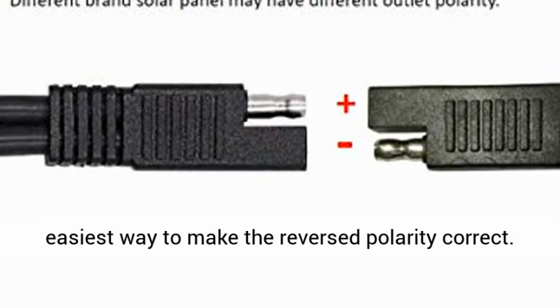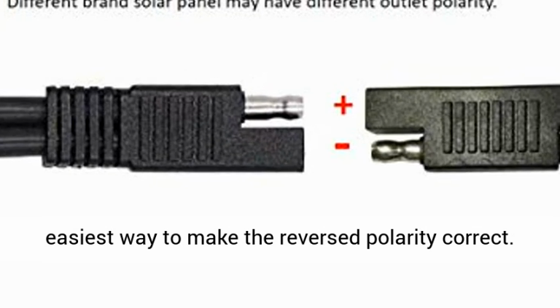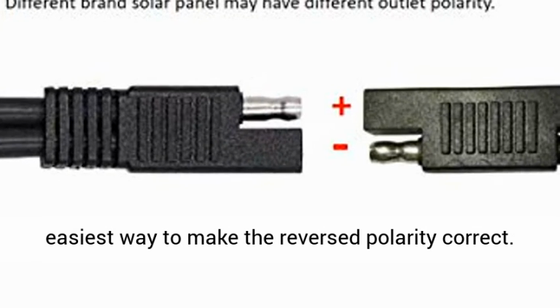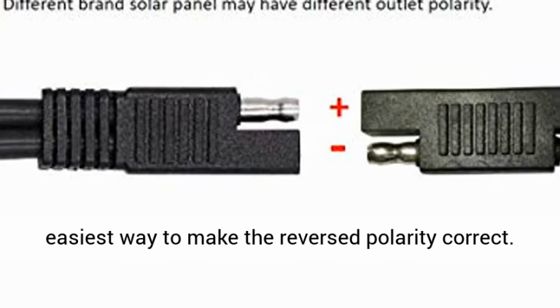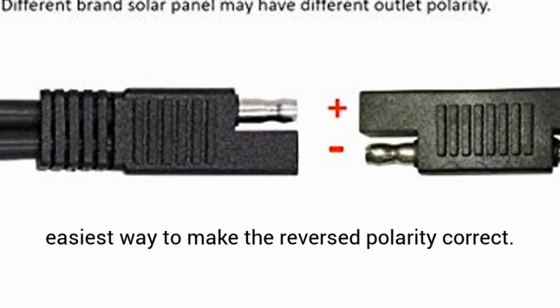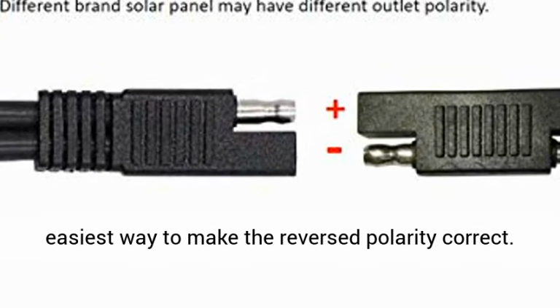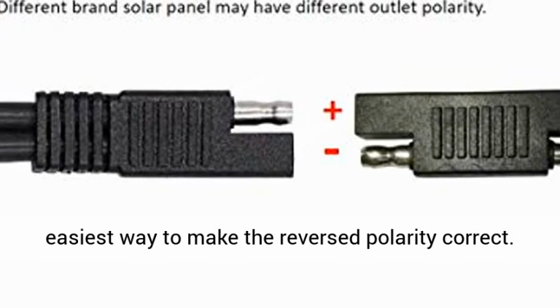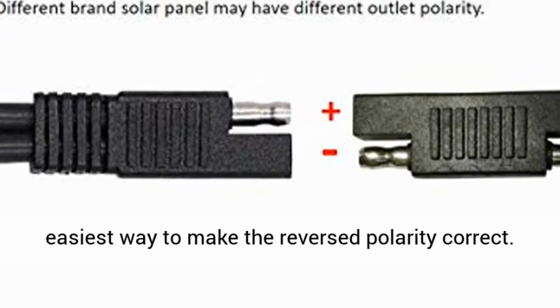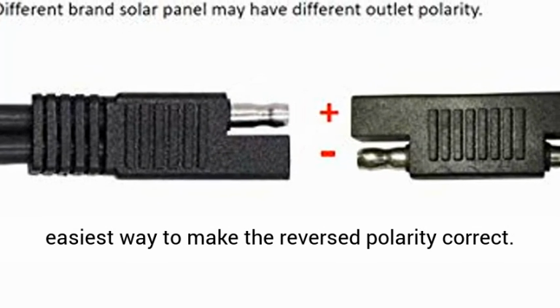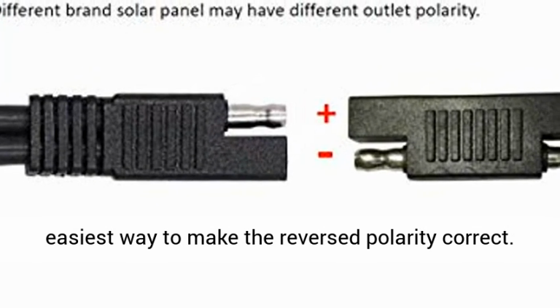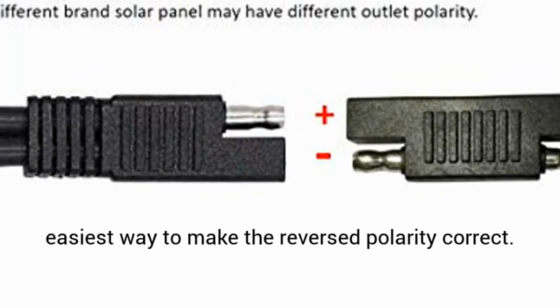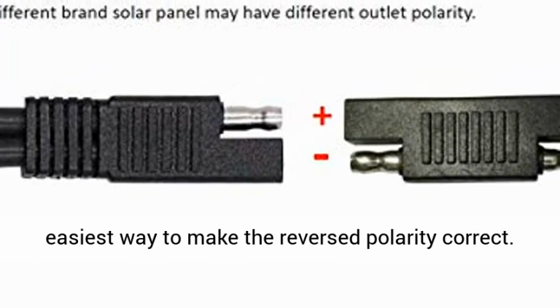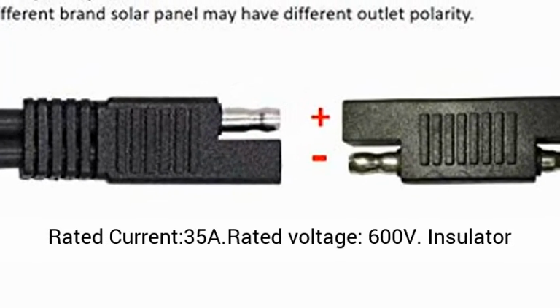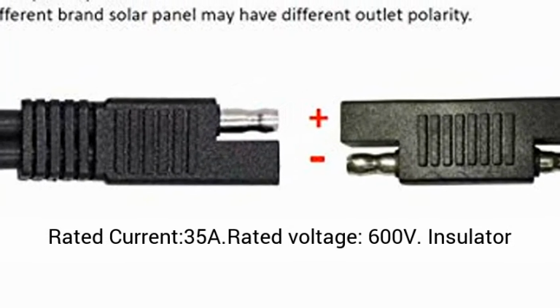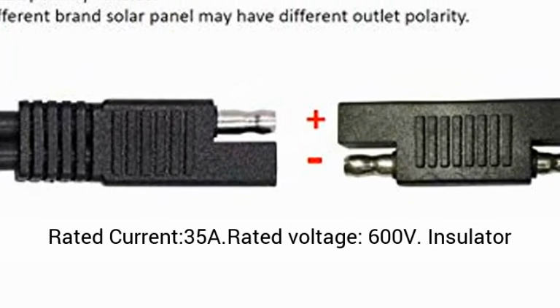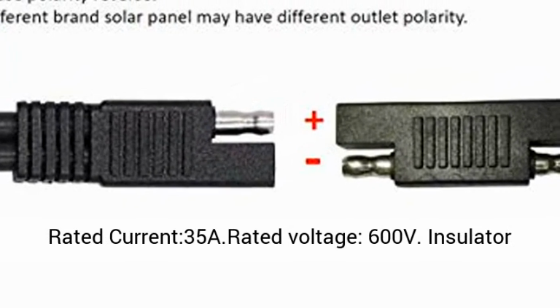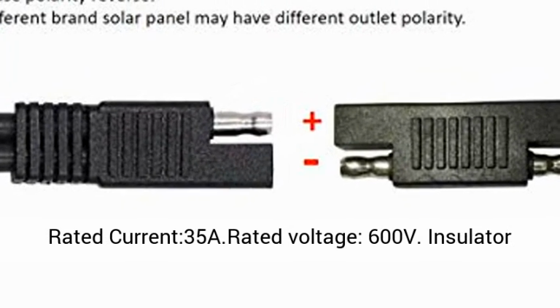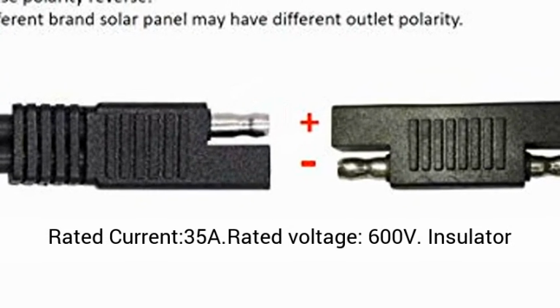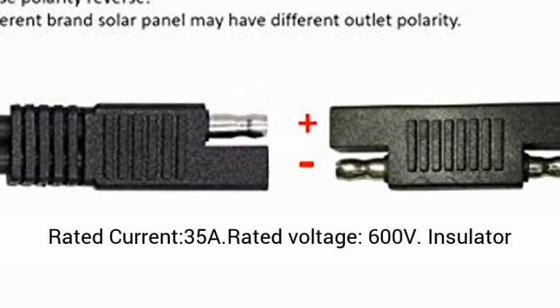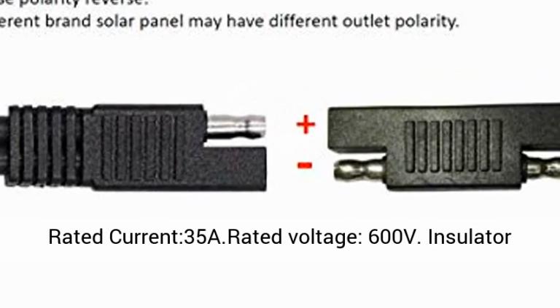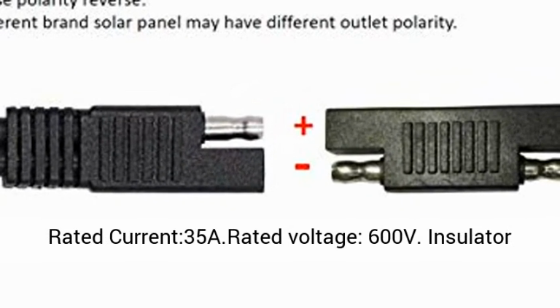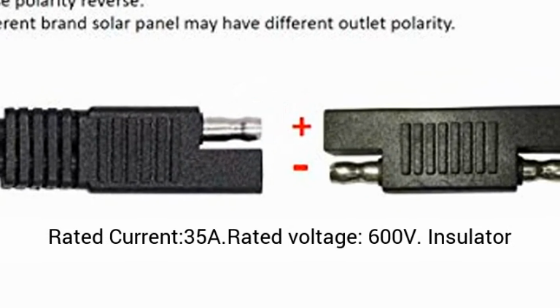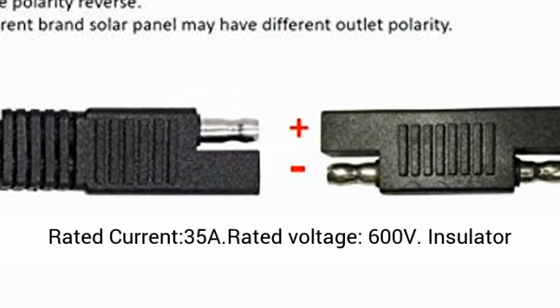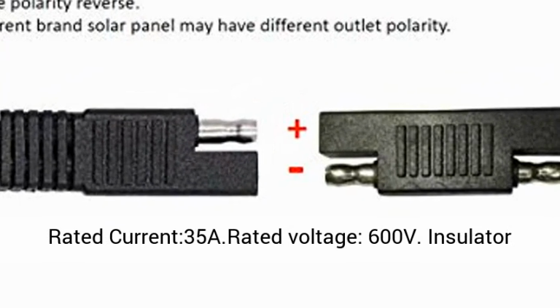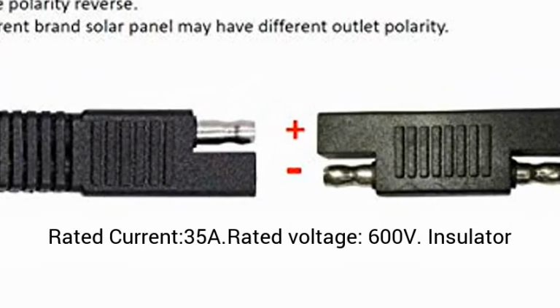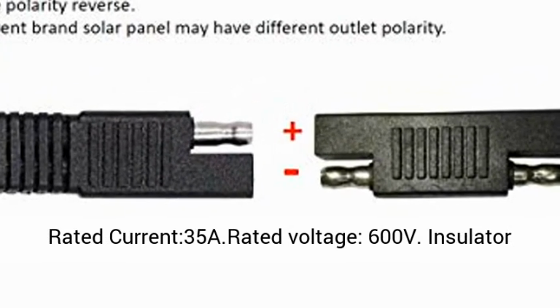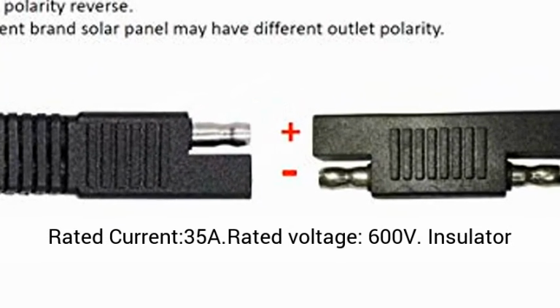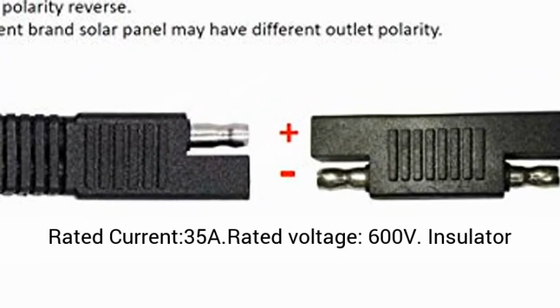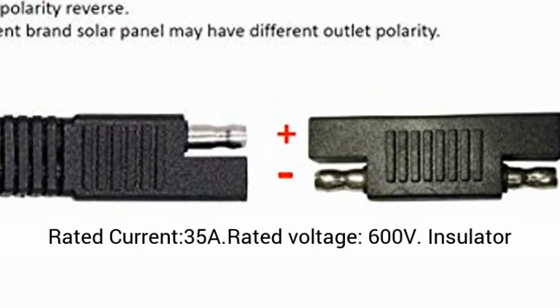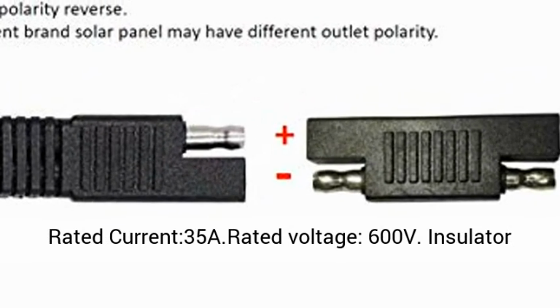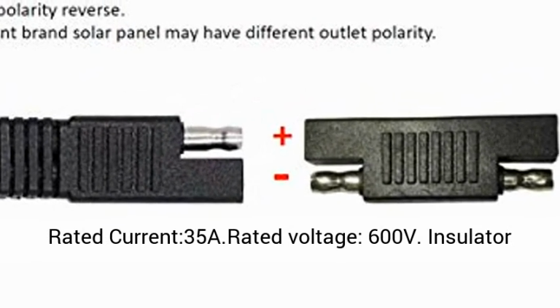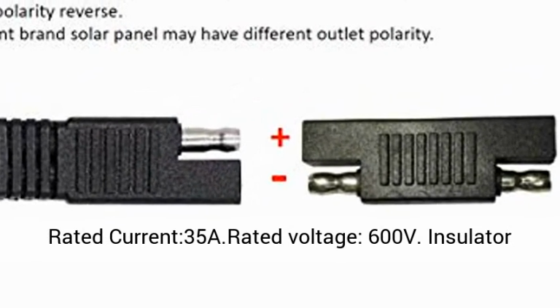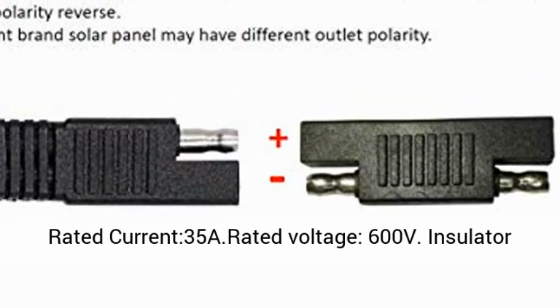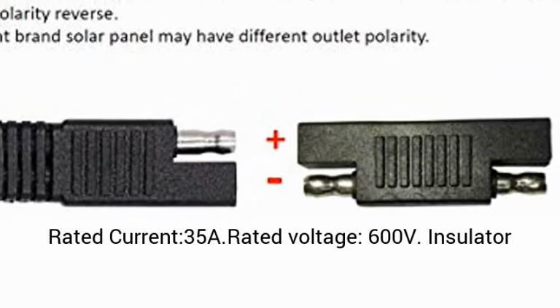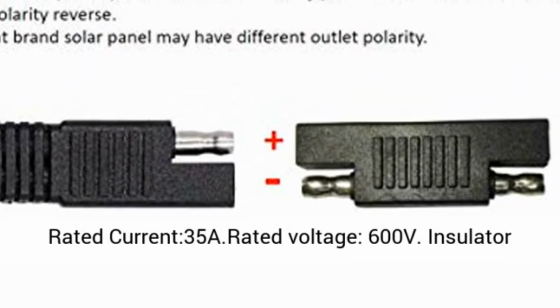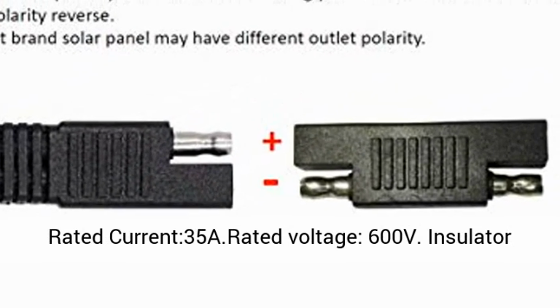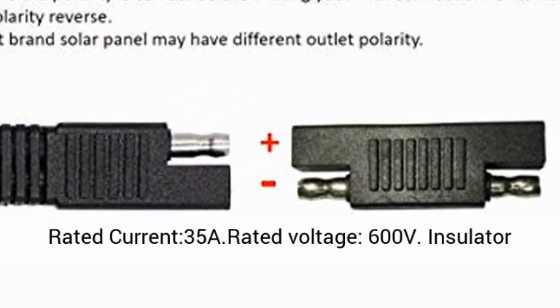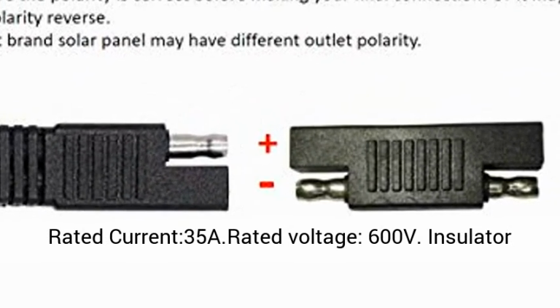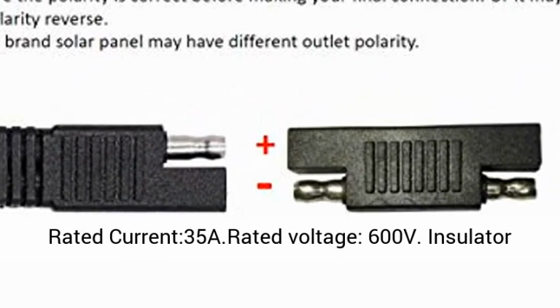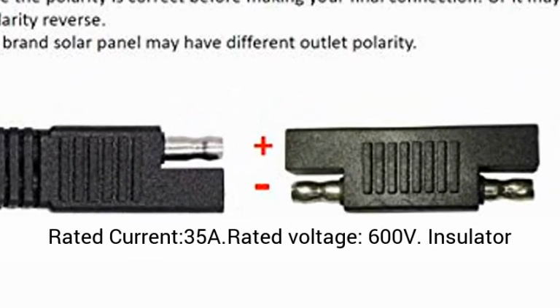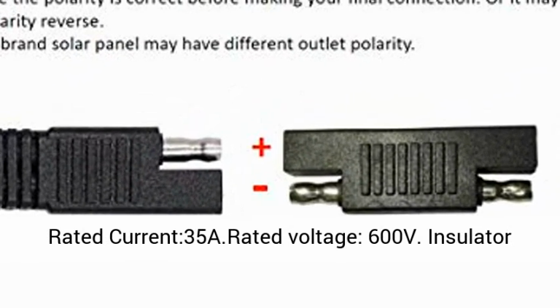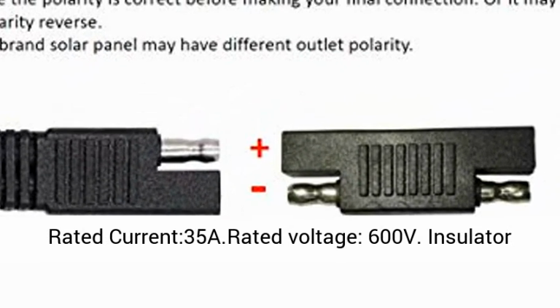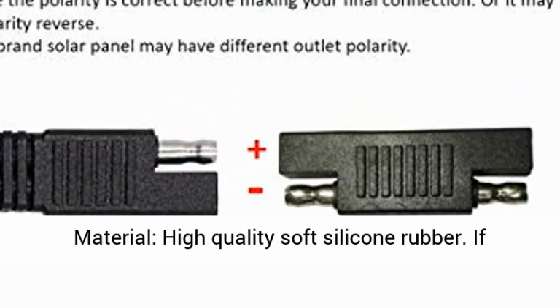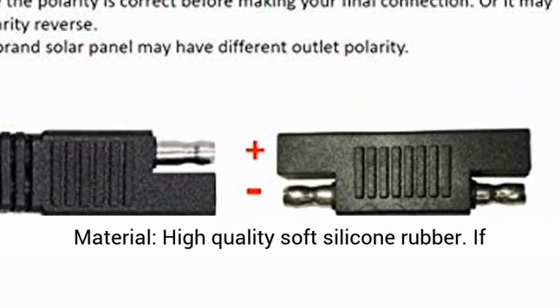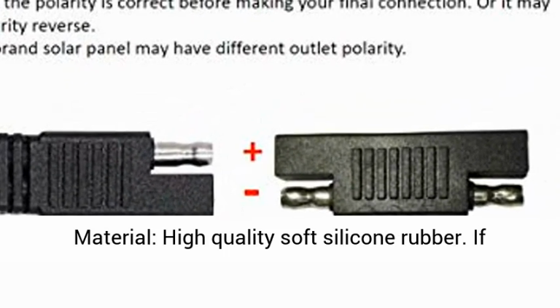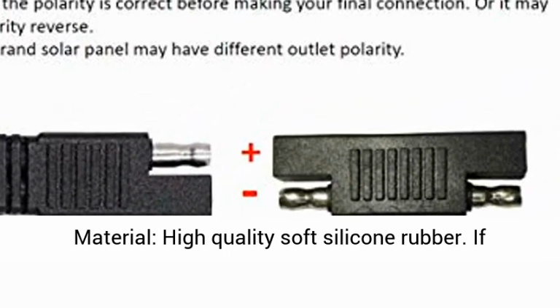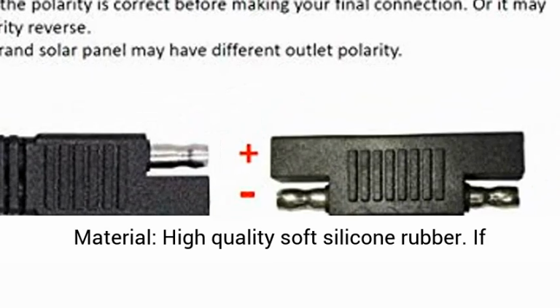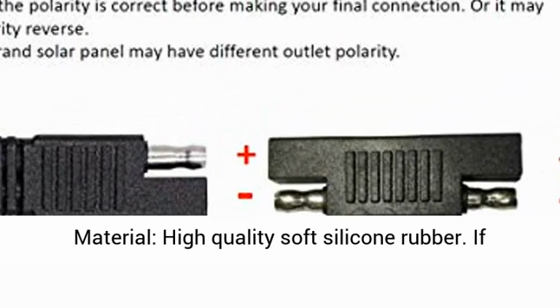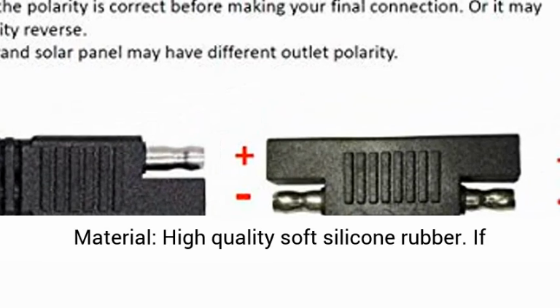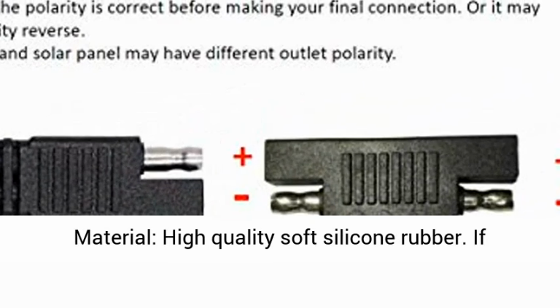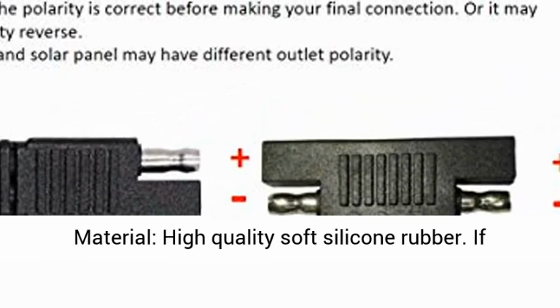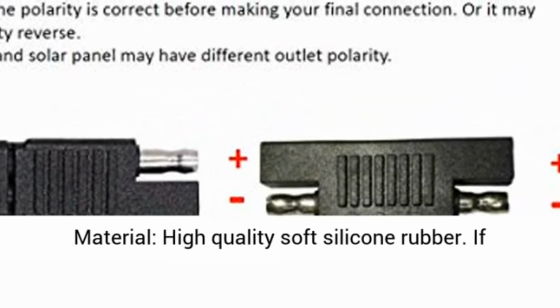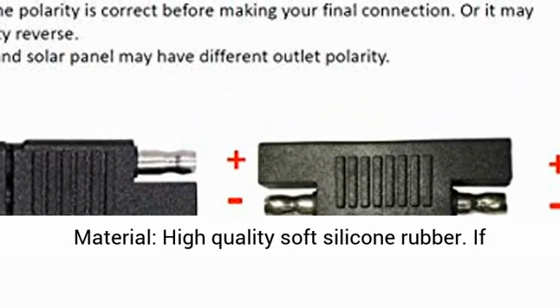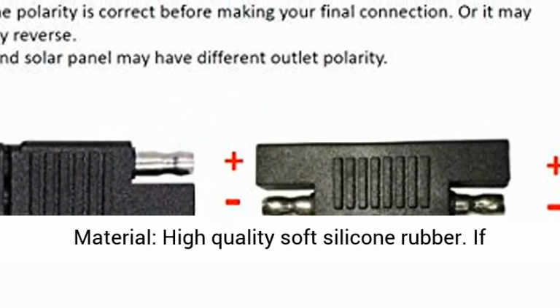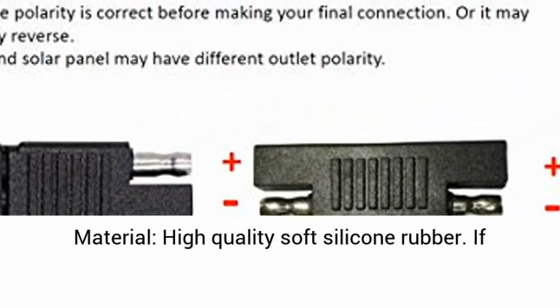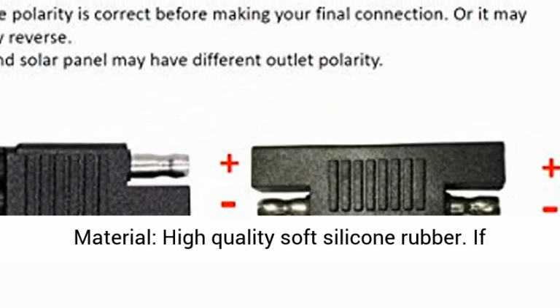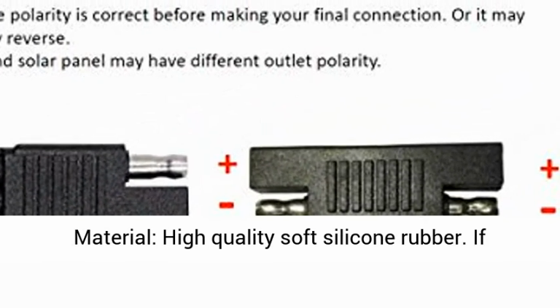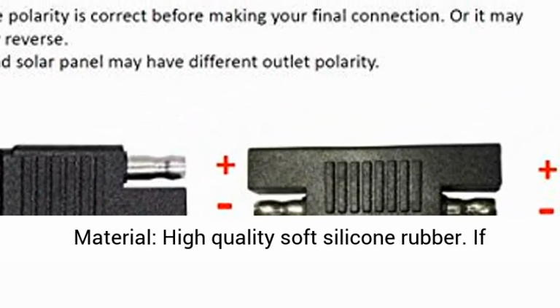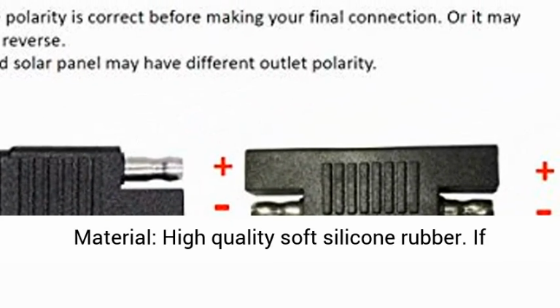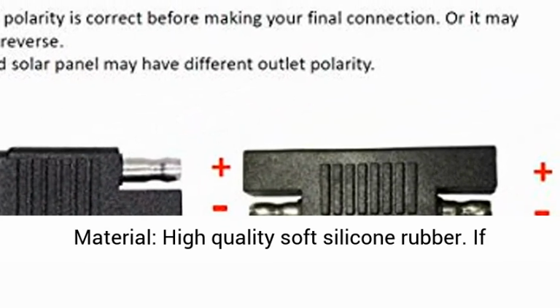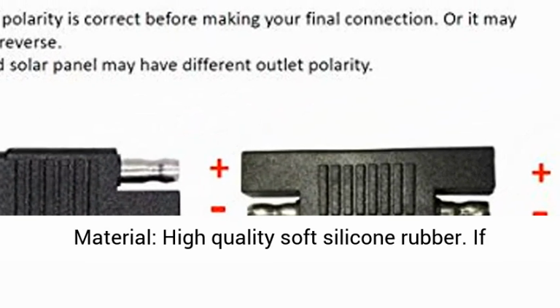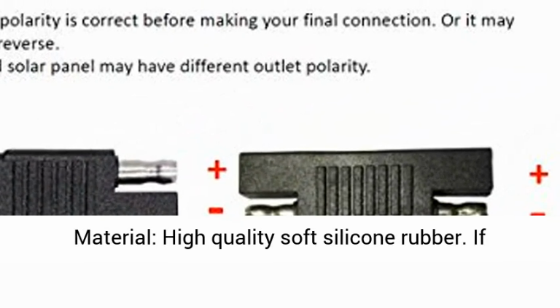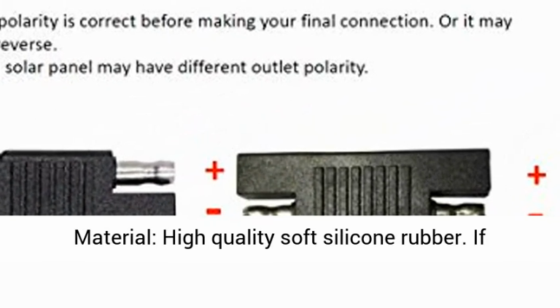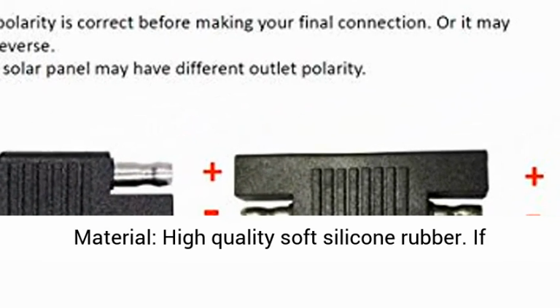Rated current: 35A. Rated voltage: 600 volts. Insulator material: high quality soft silicone rubber.